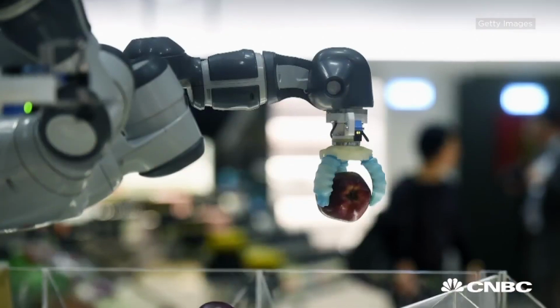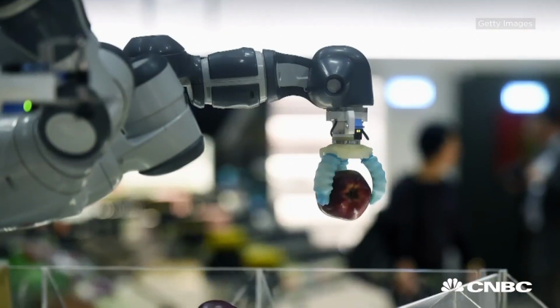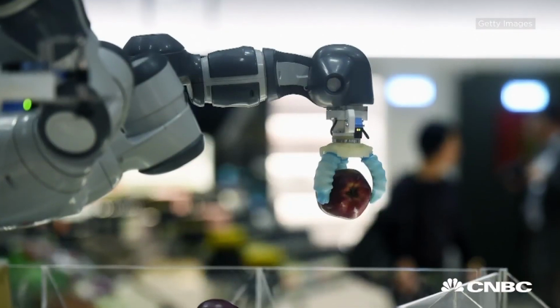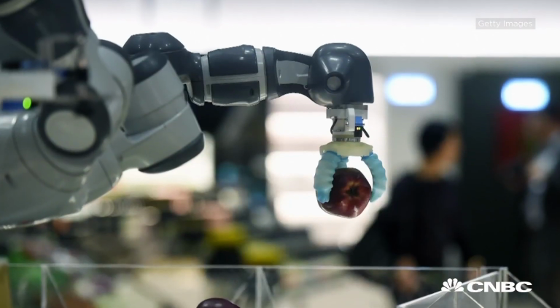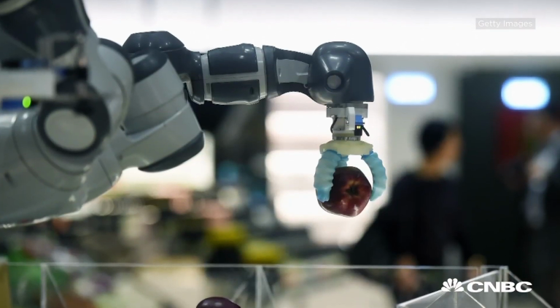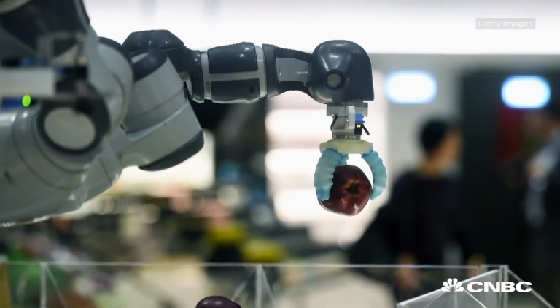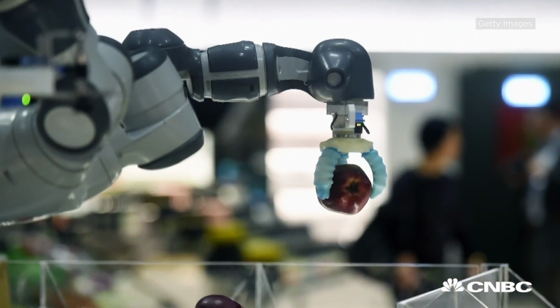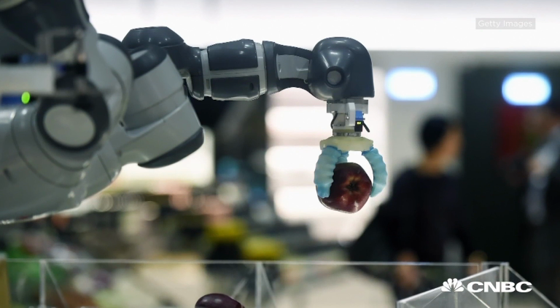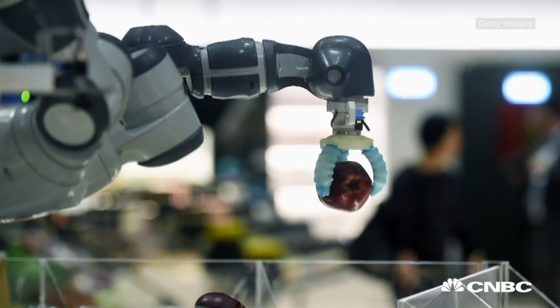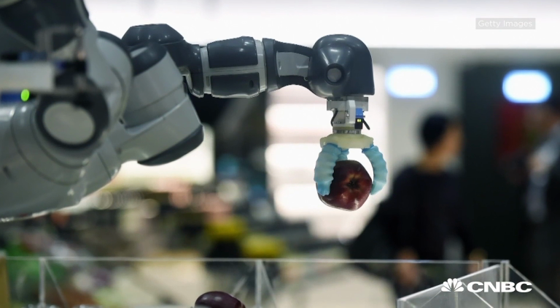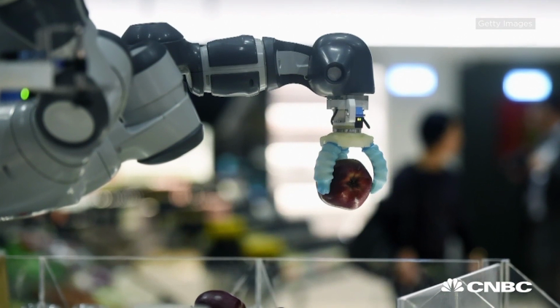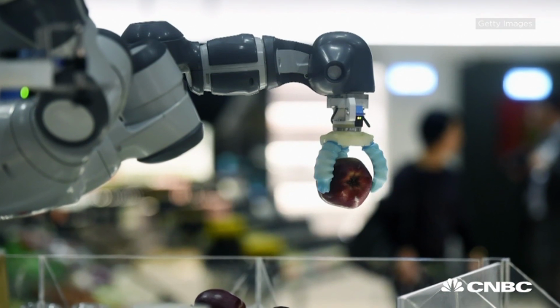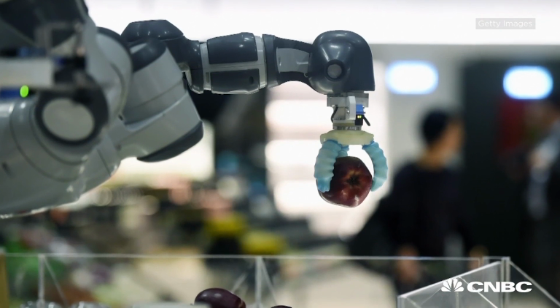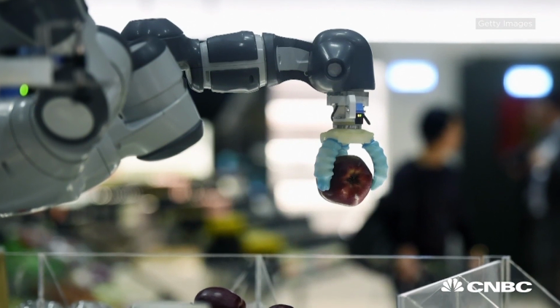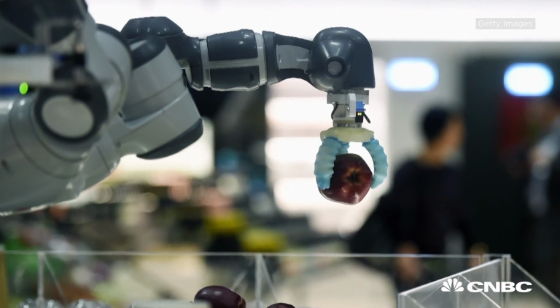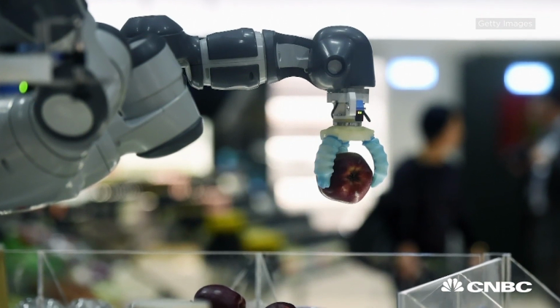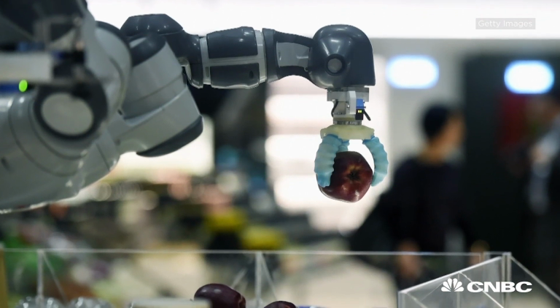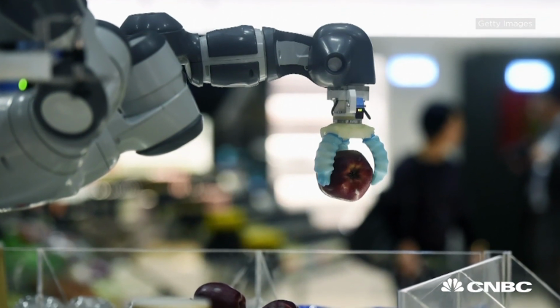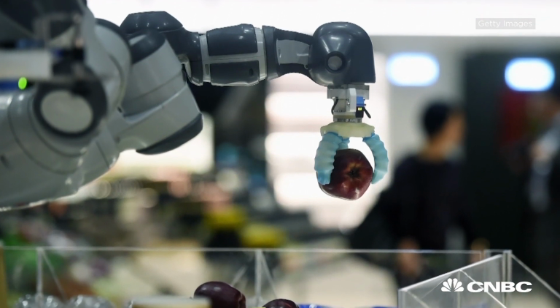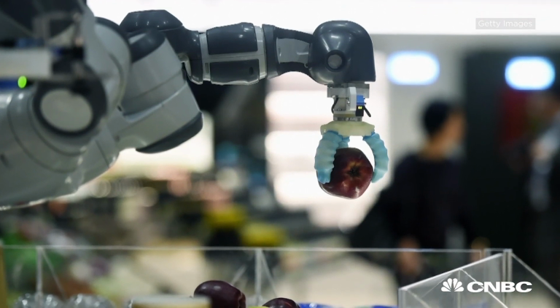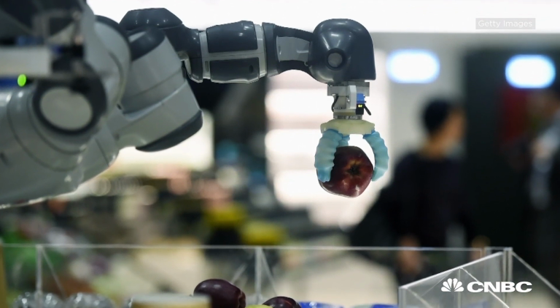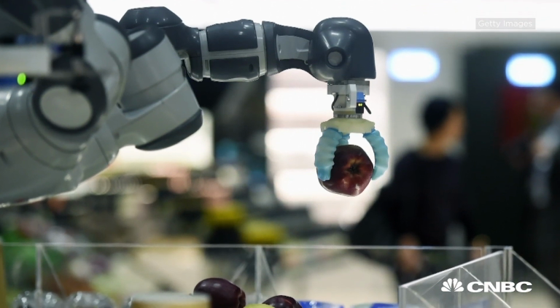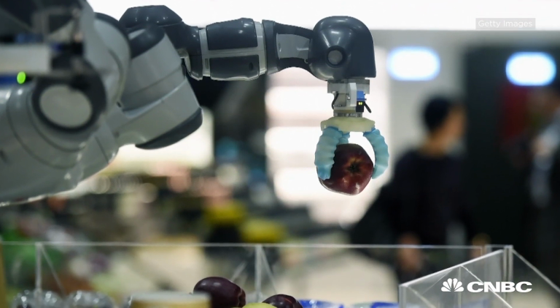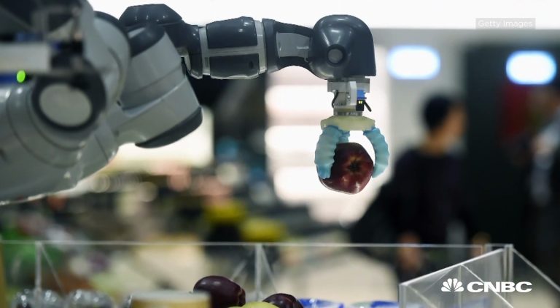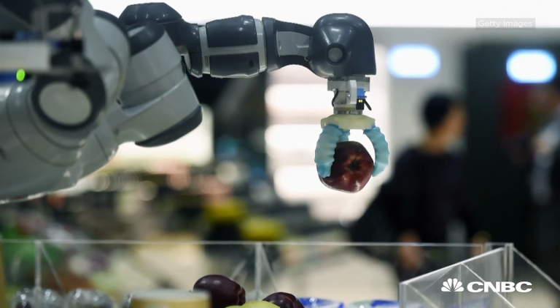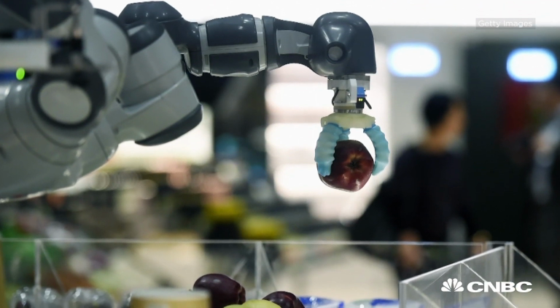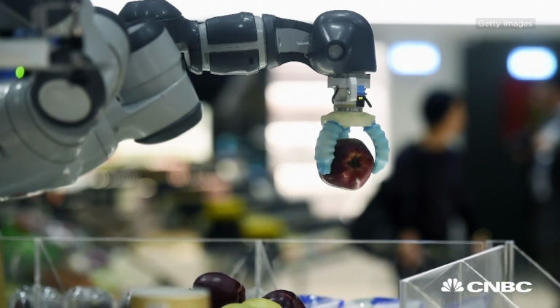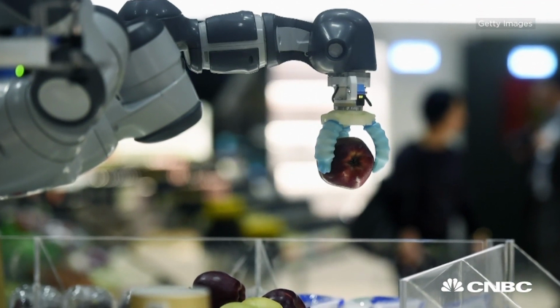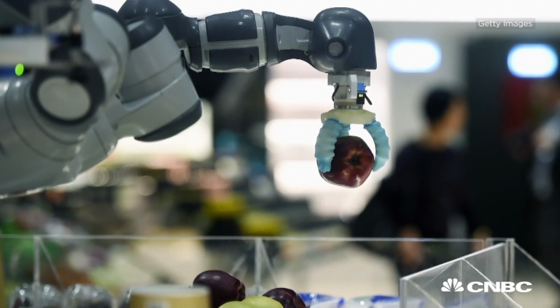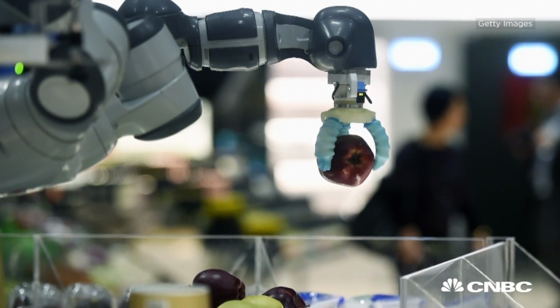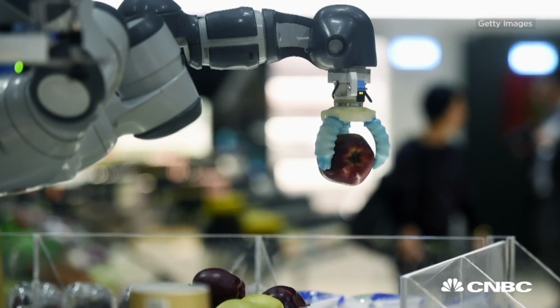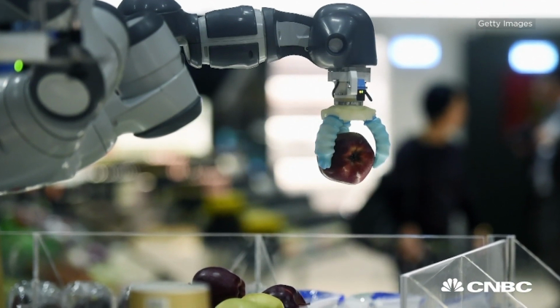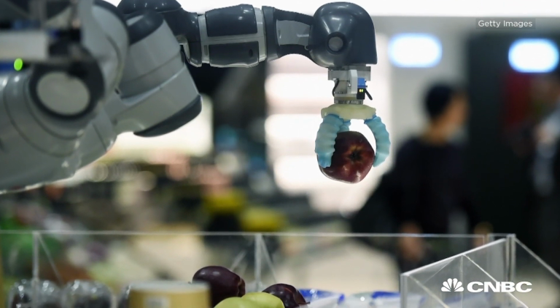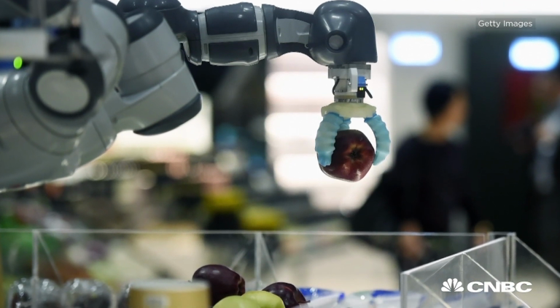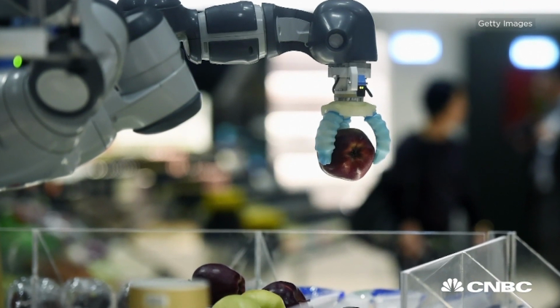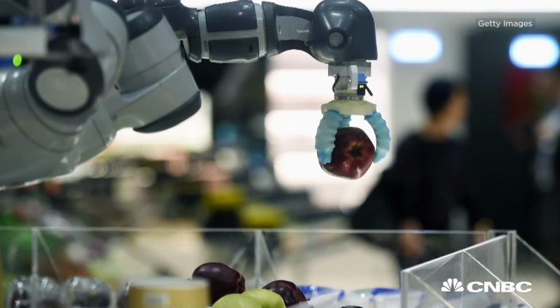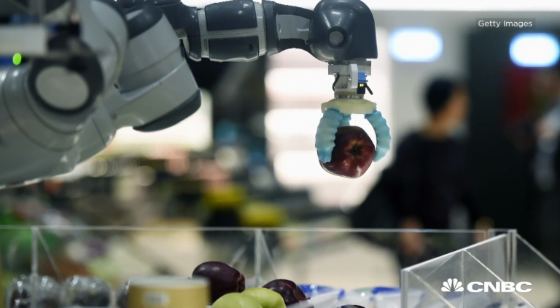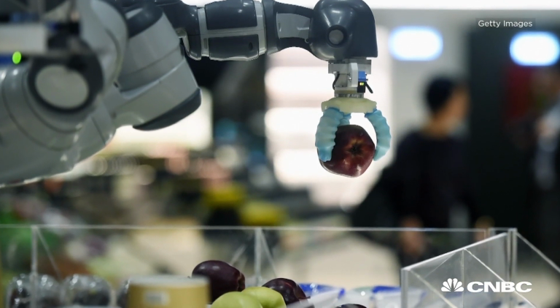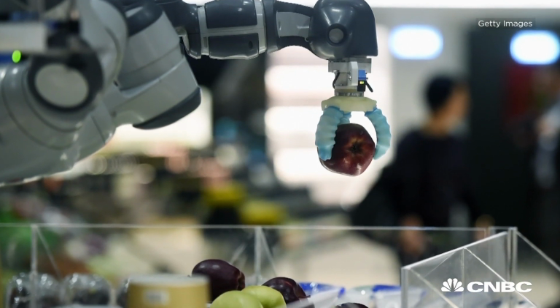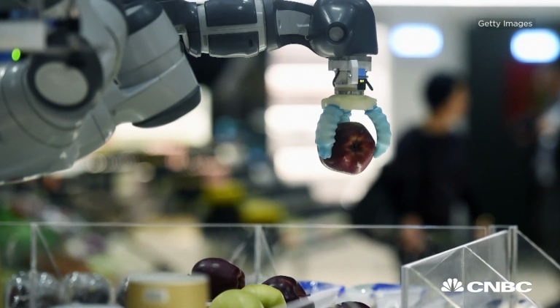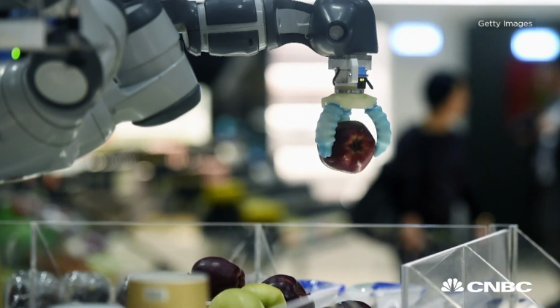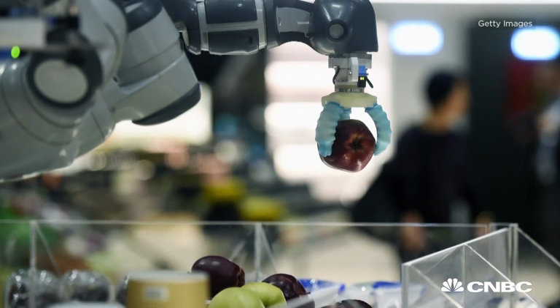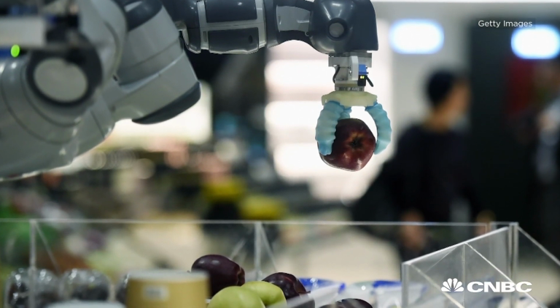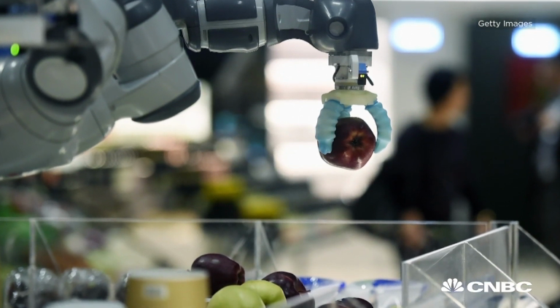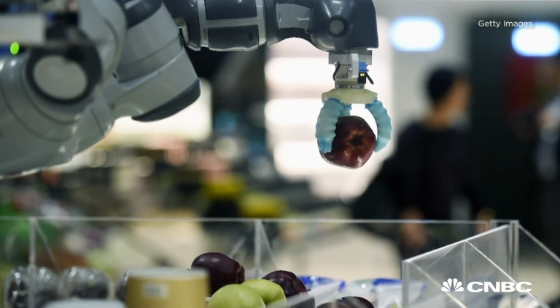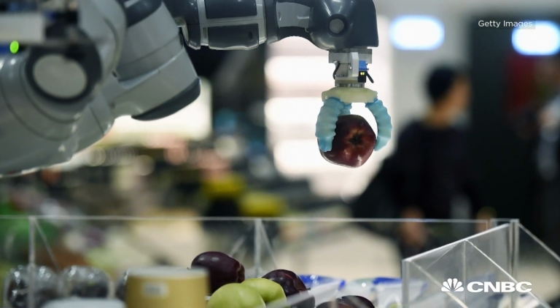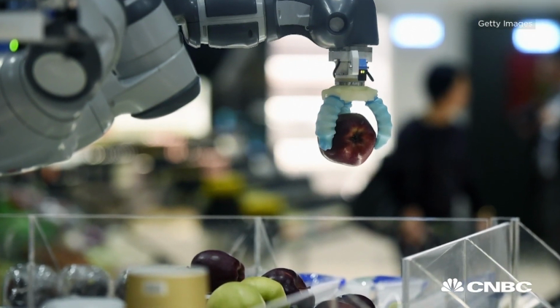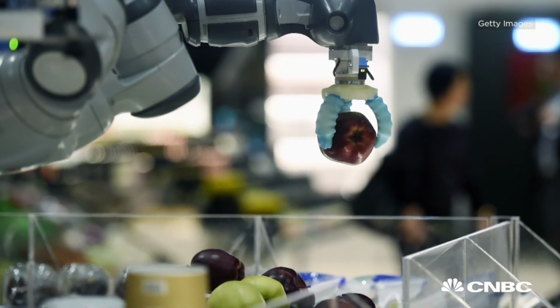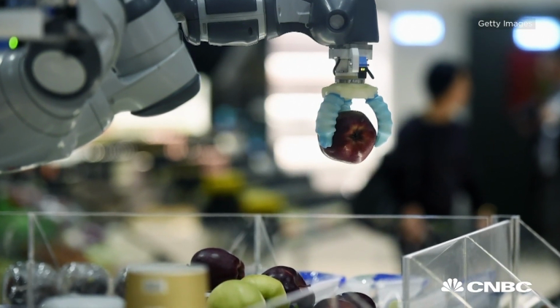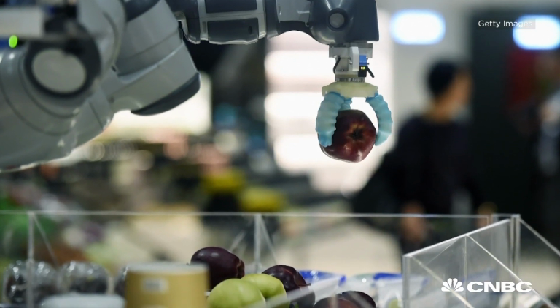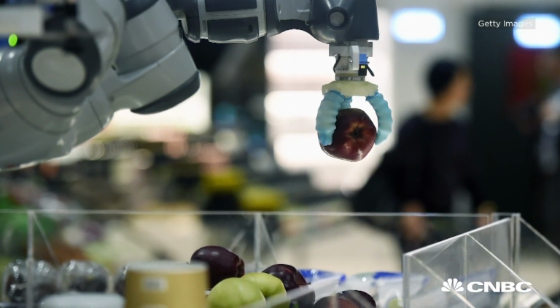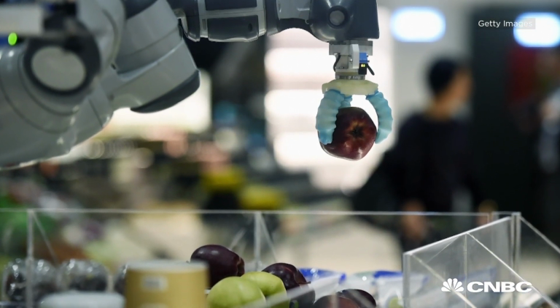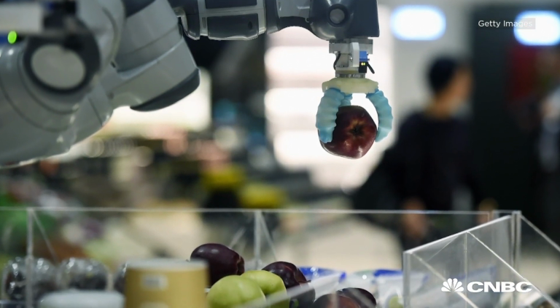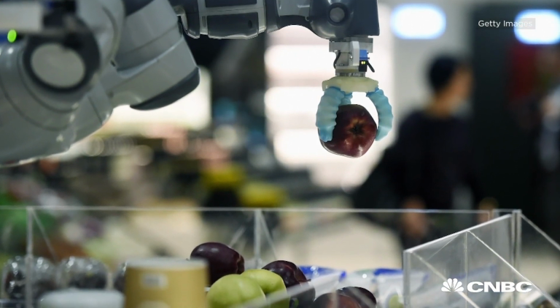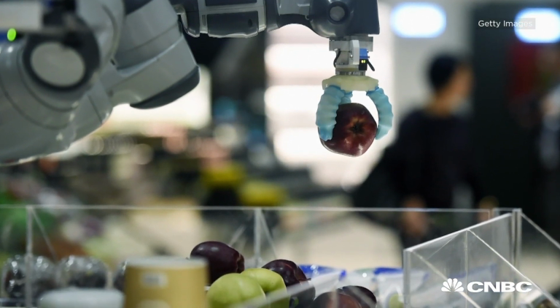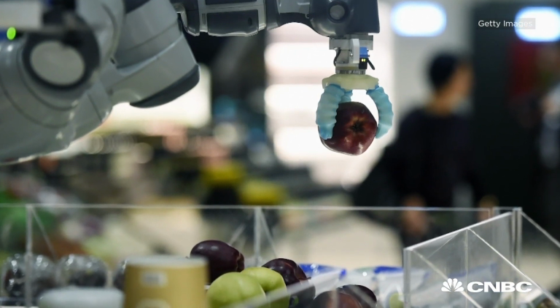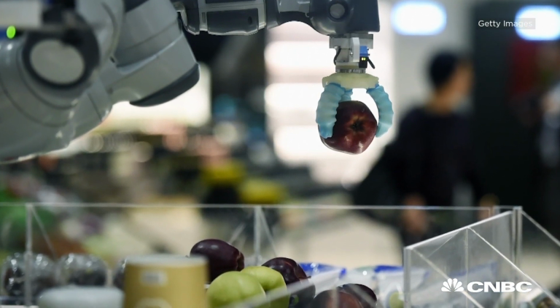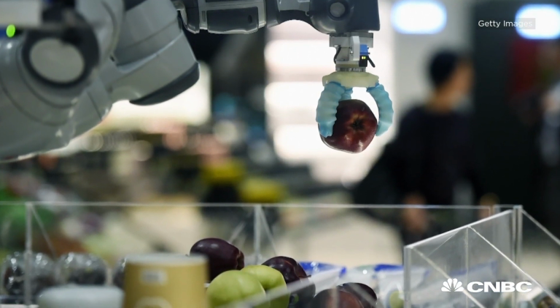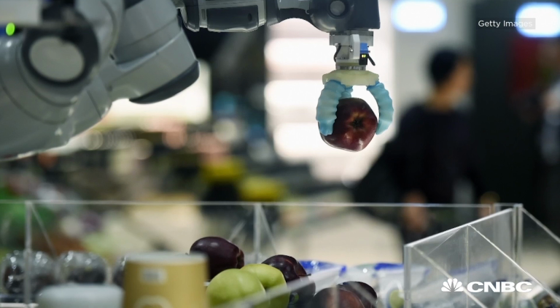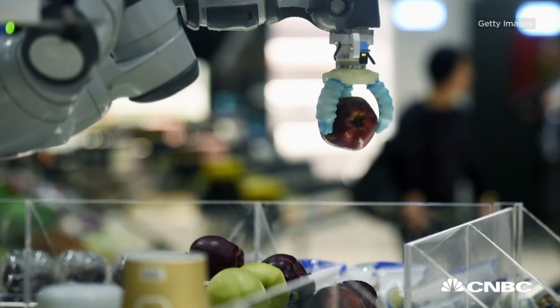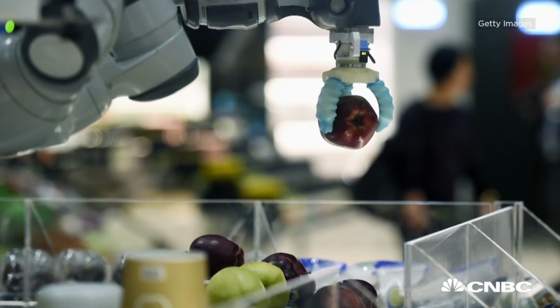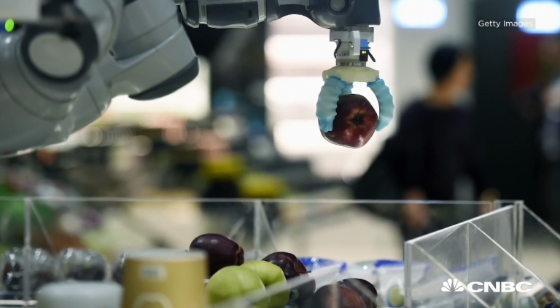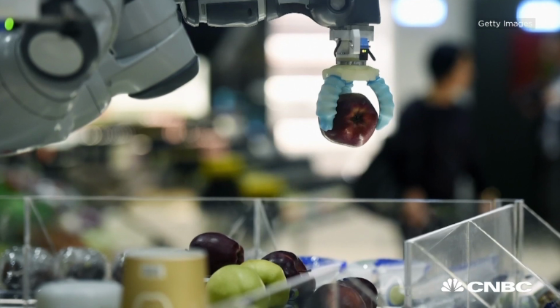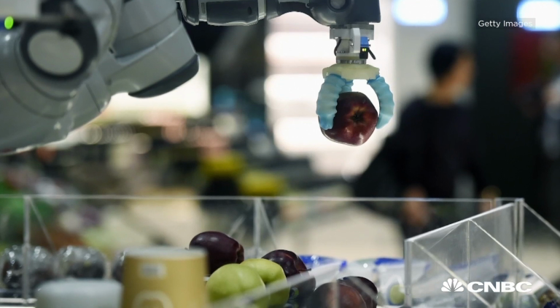Run out of stock? You won't see humans restocking the shelves at the grocery store of the future. A robot is on hand to replenish those apples.